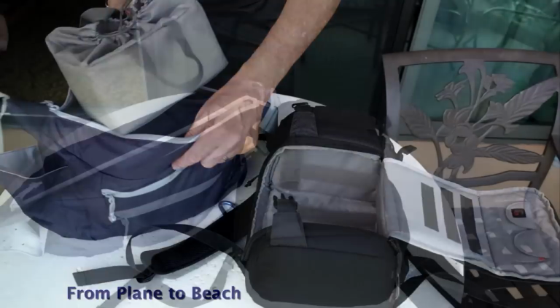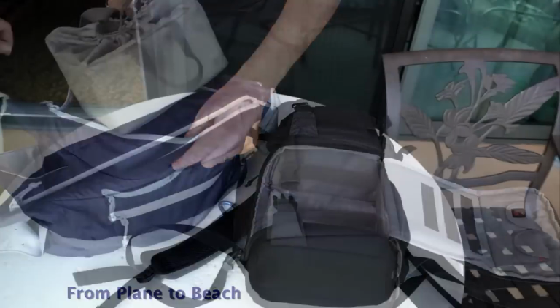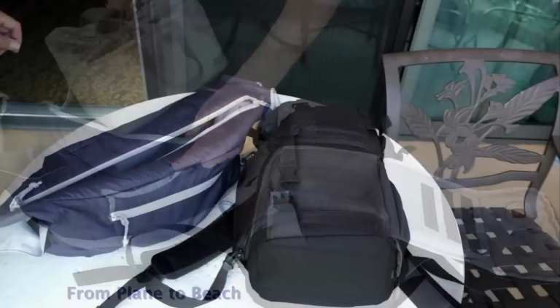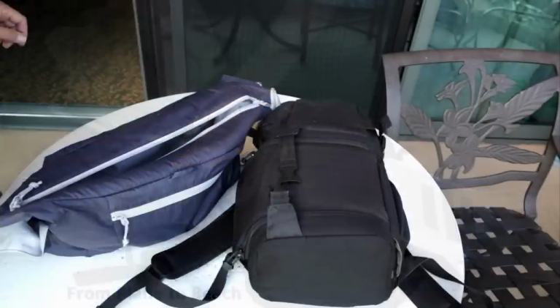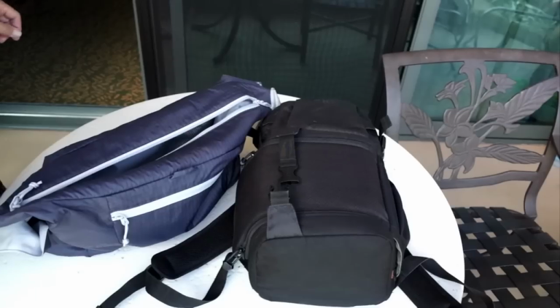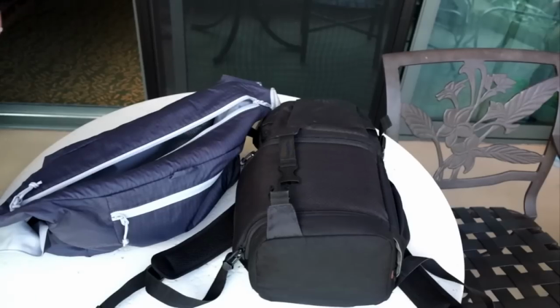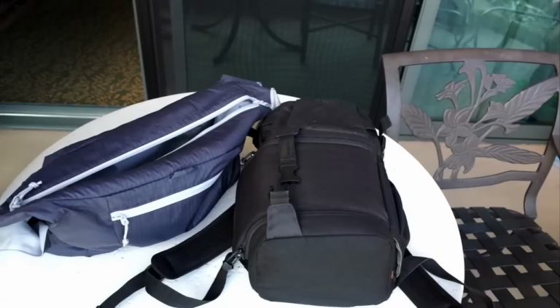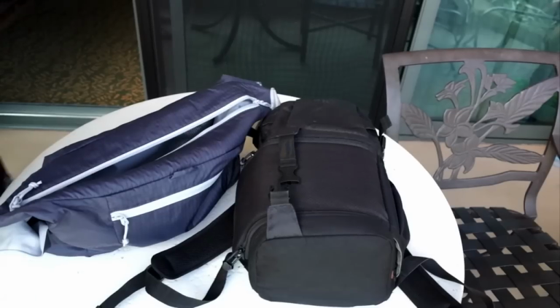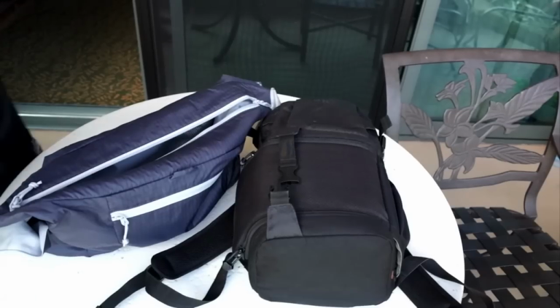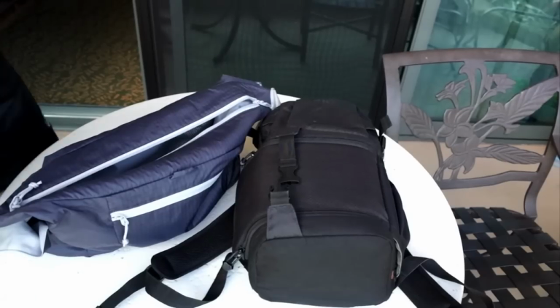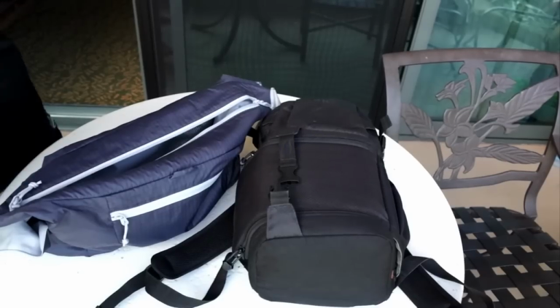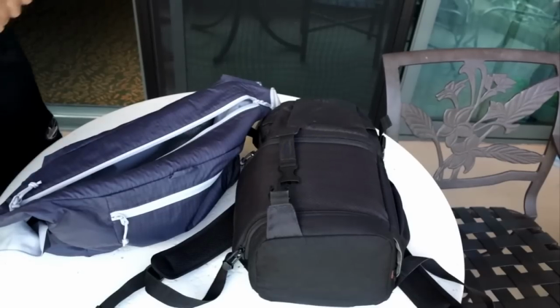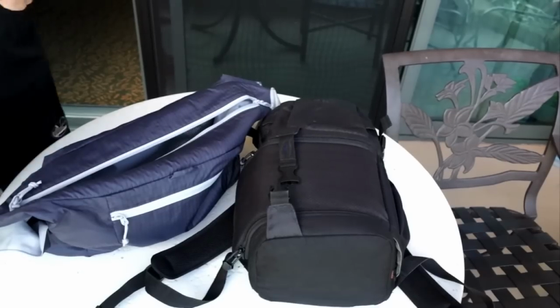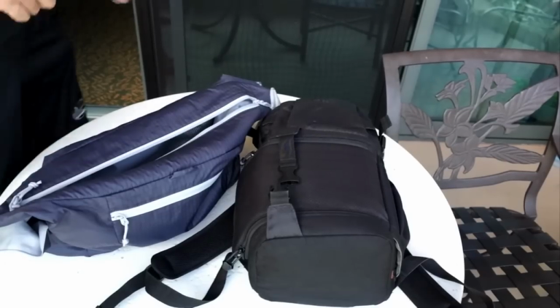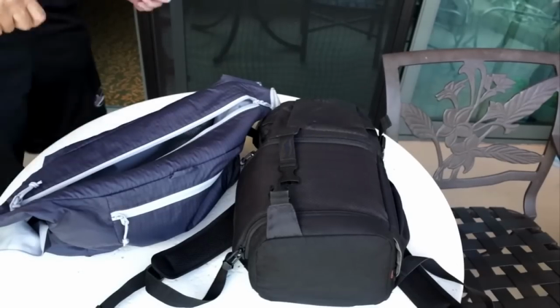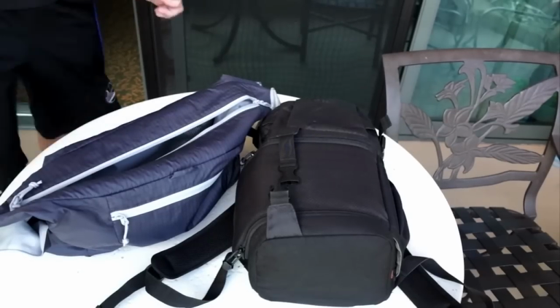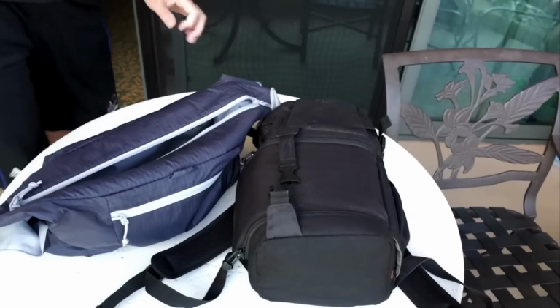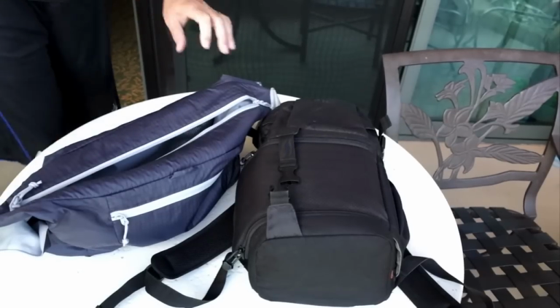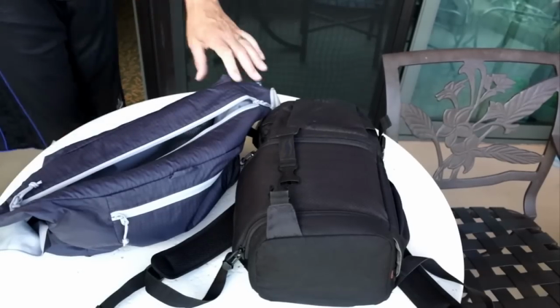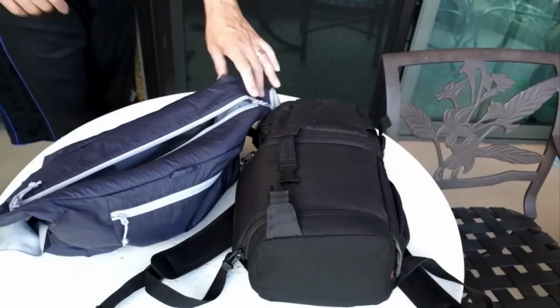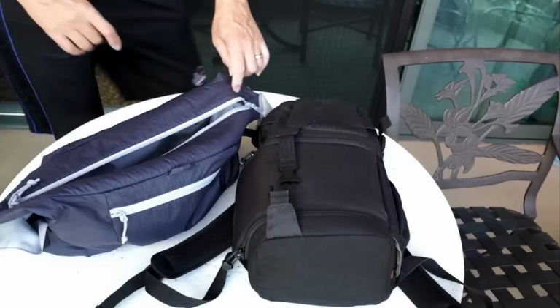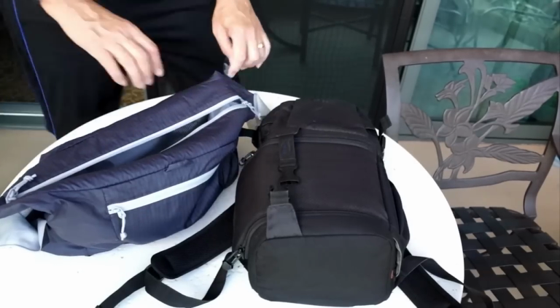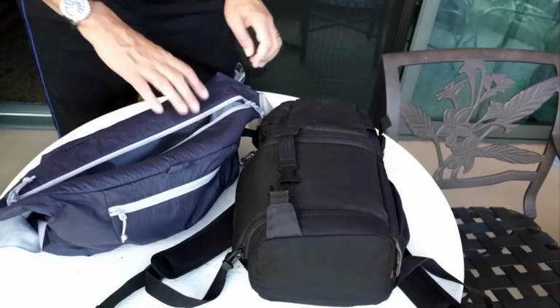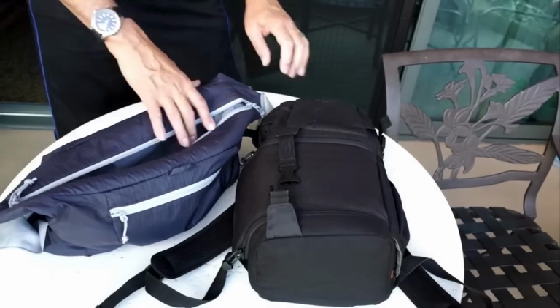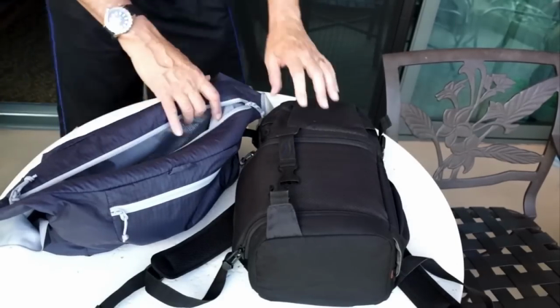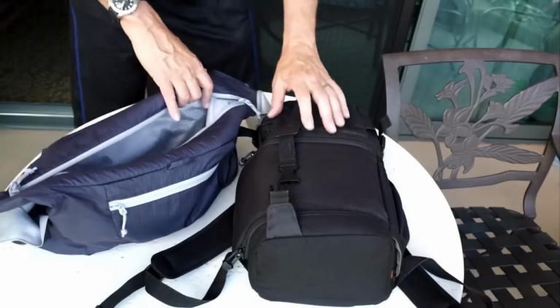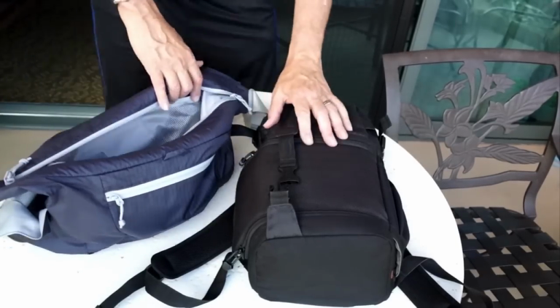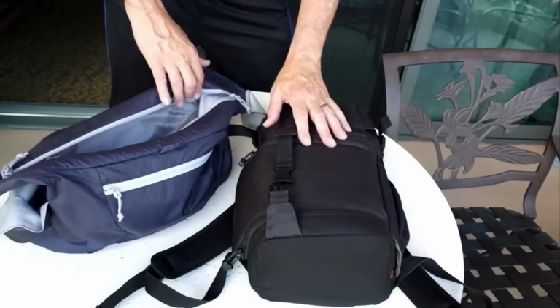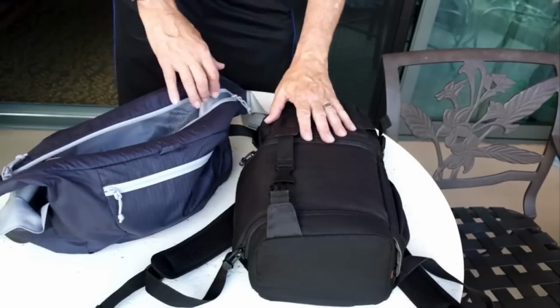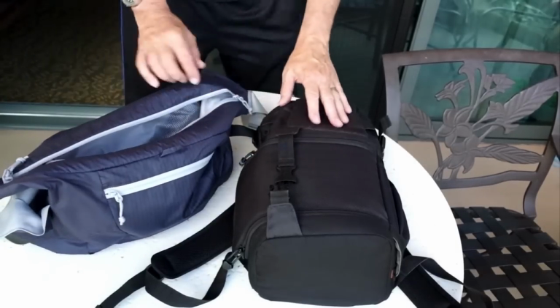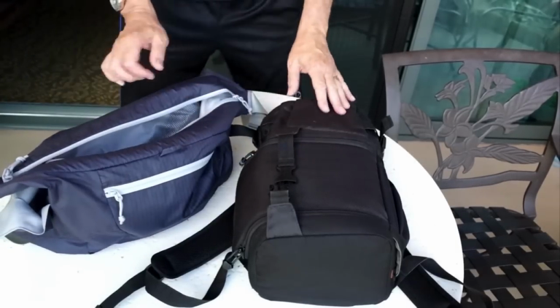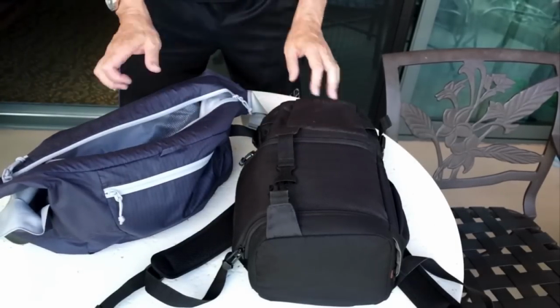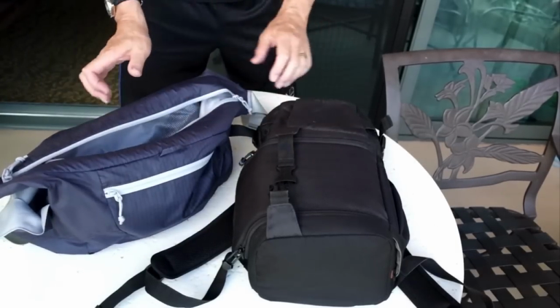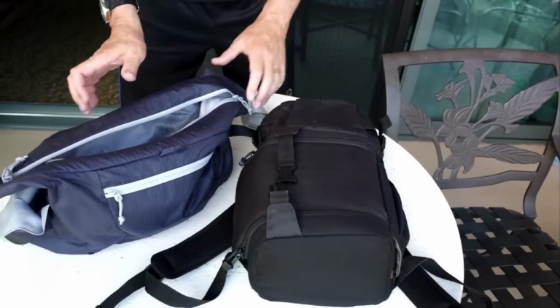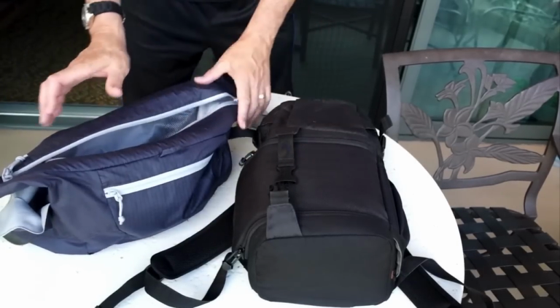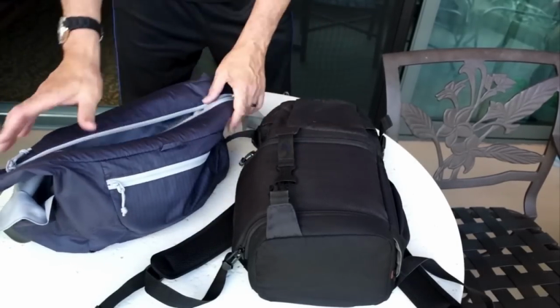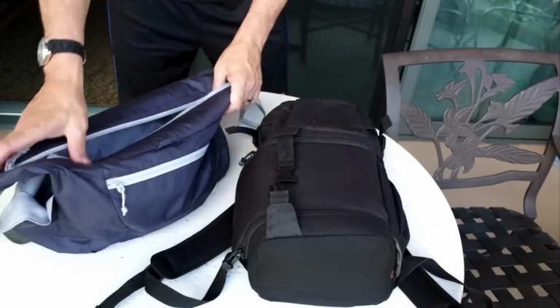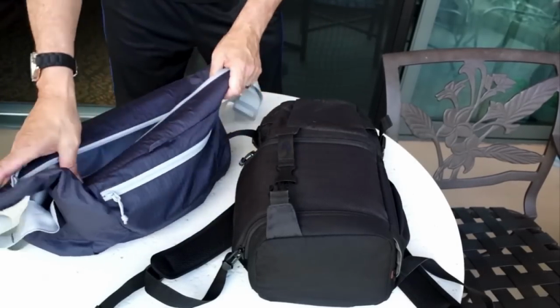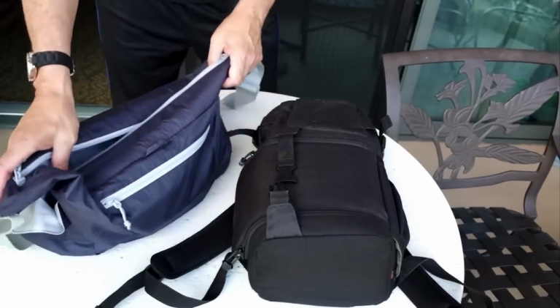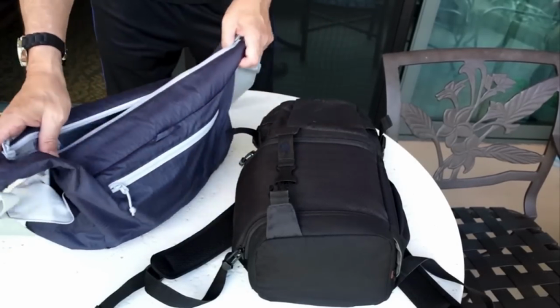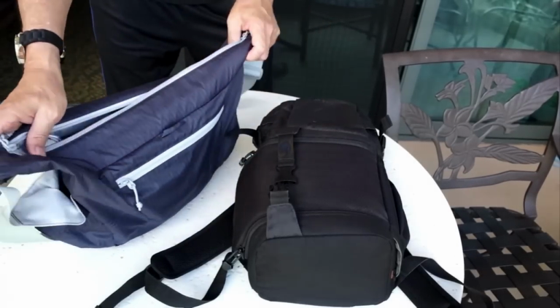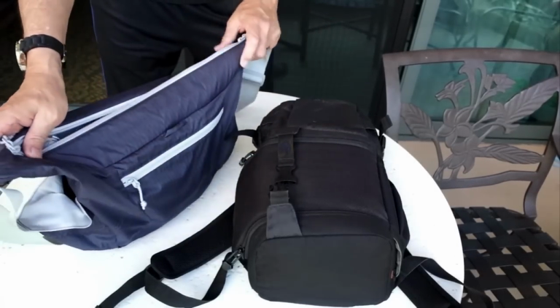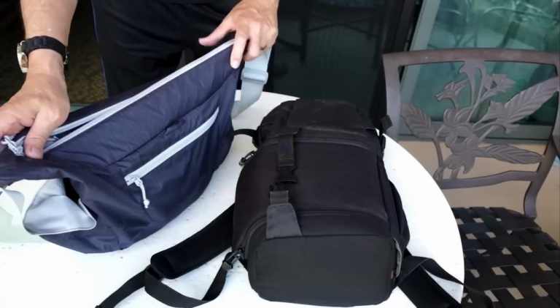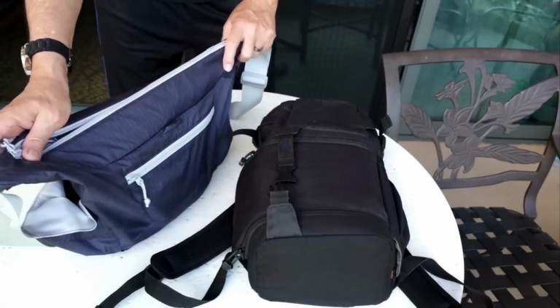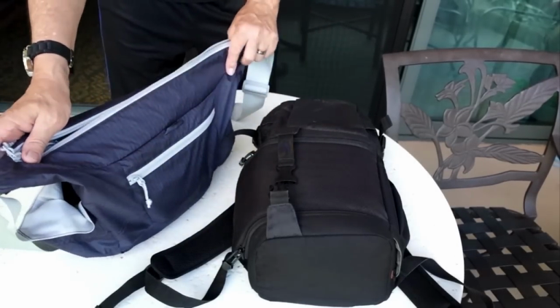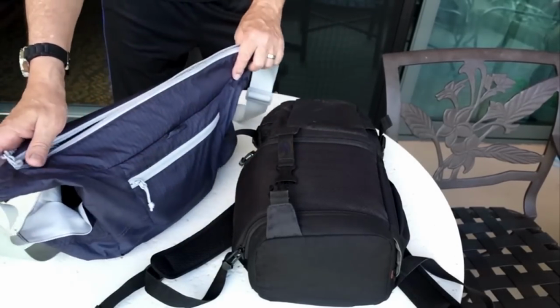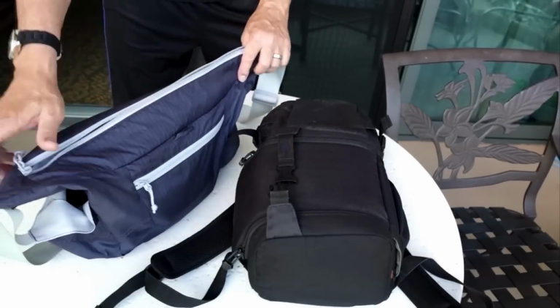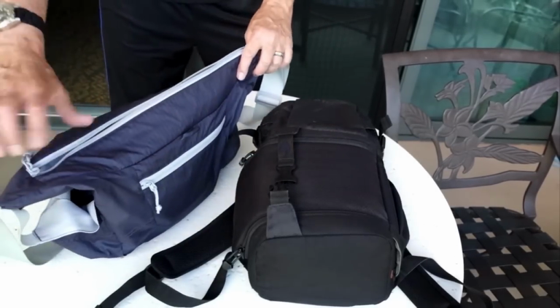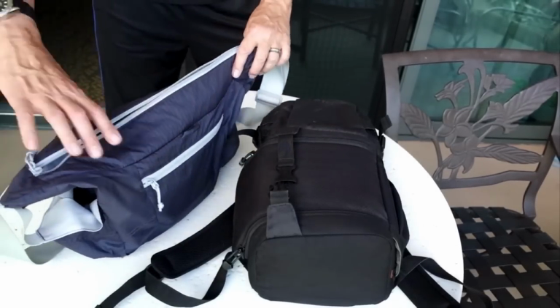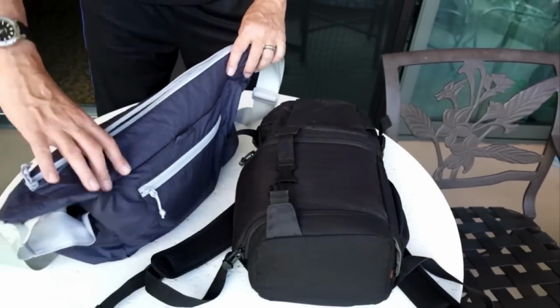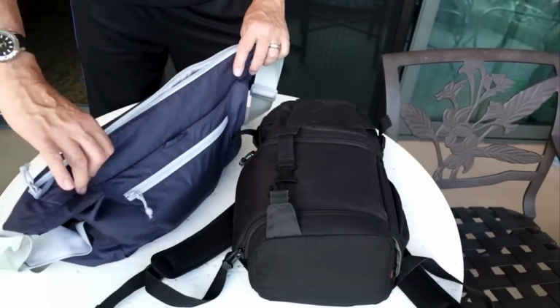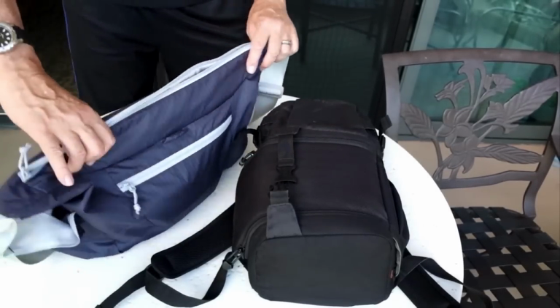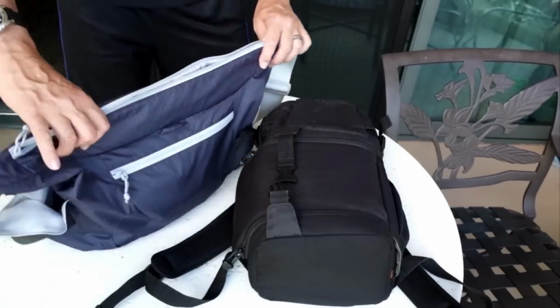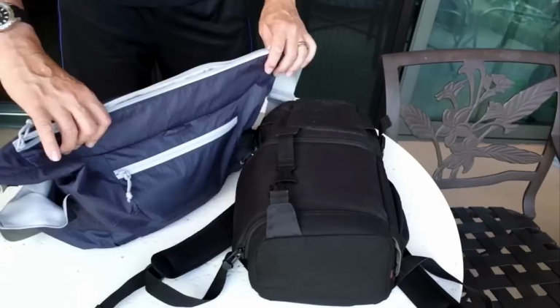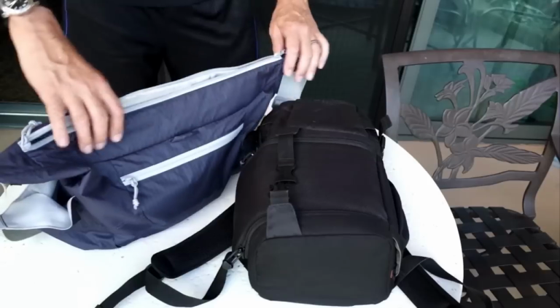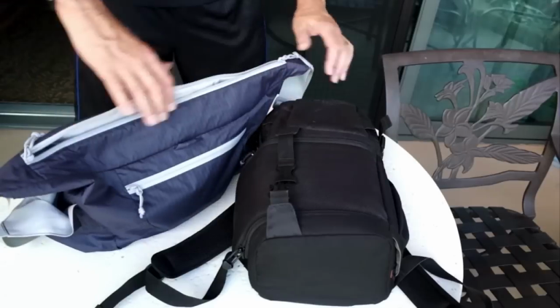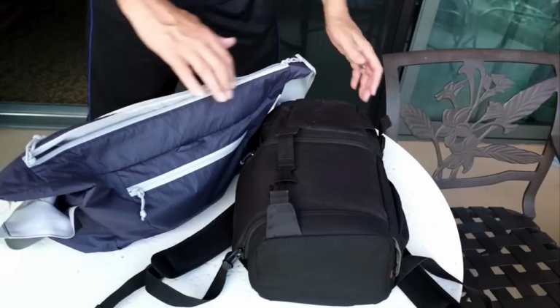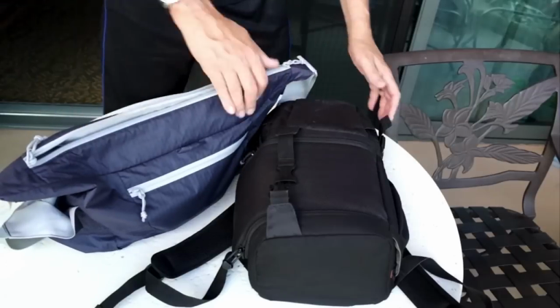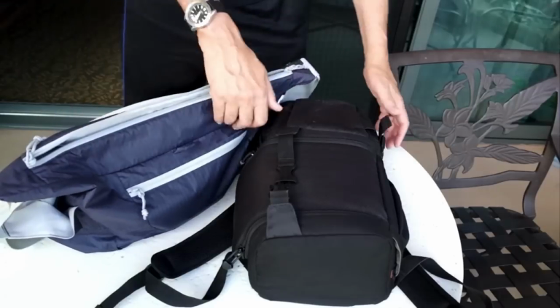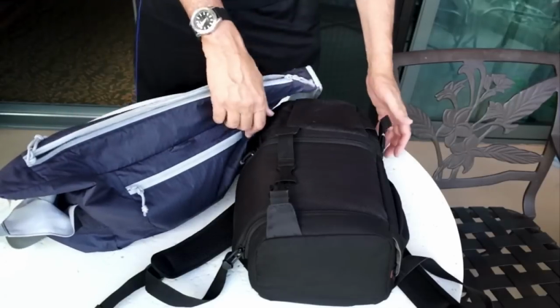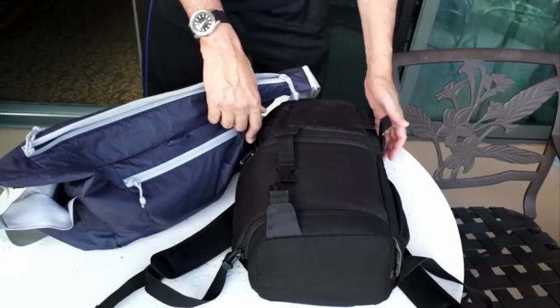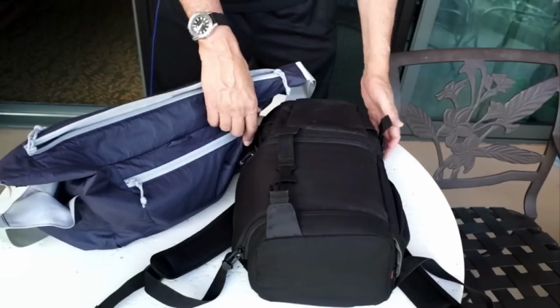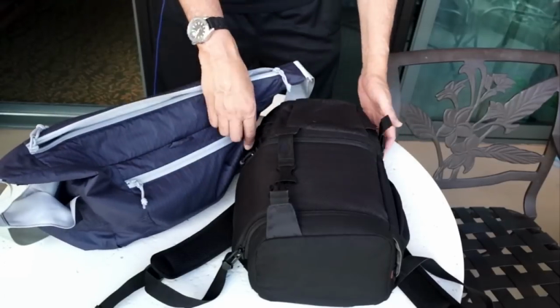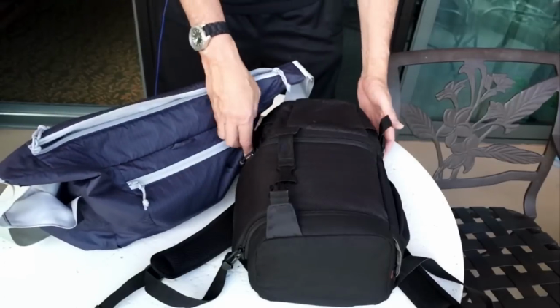I'm here in Kolina, Hawaii, and I want to show you this wonderful setup that I have for my beach travels.